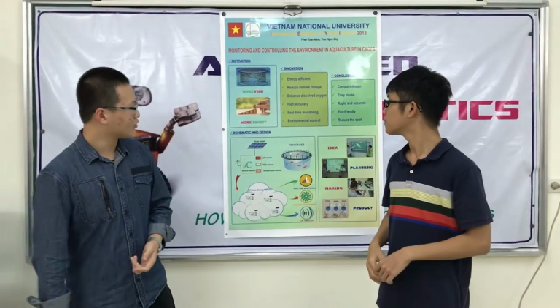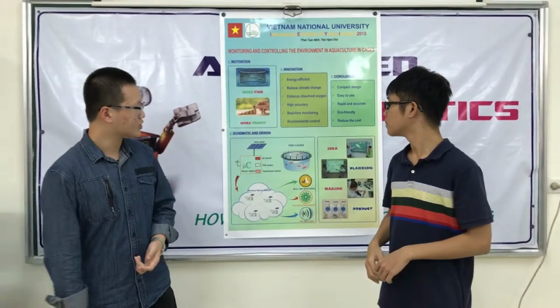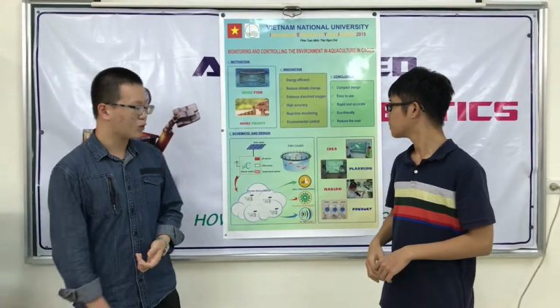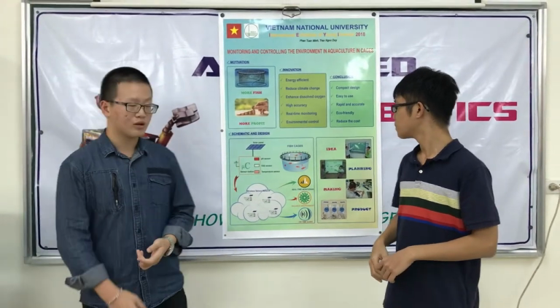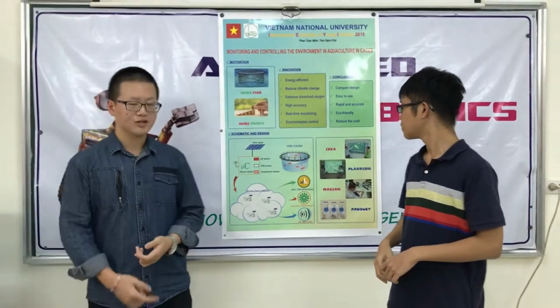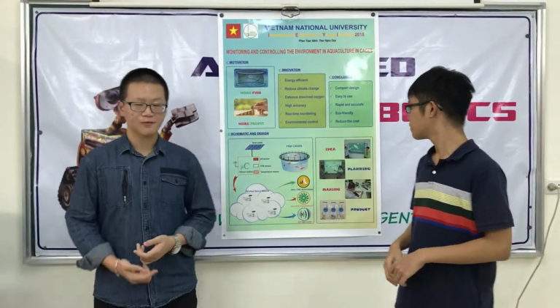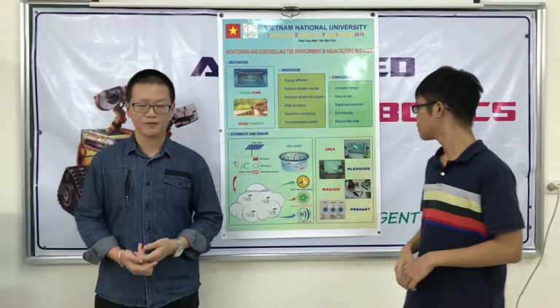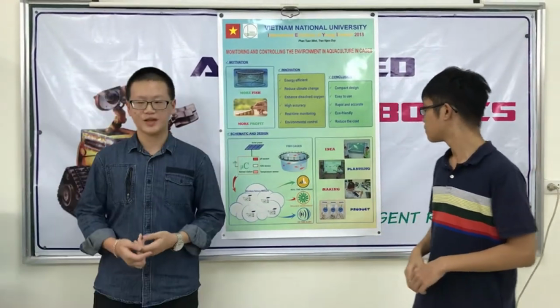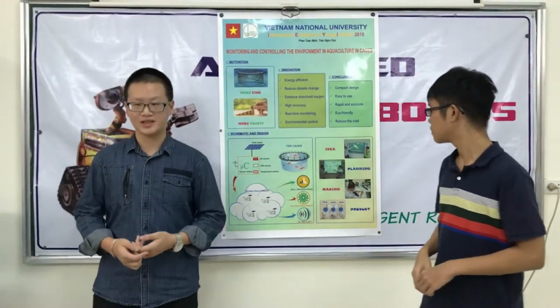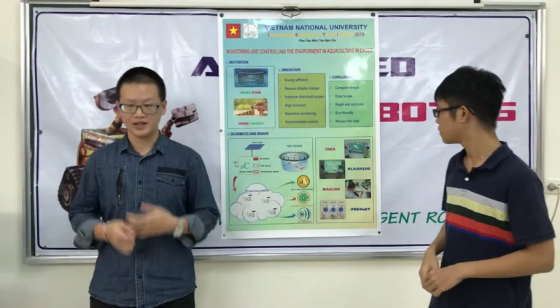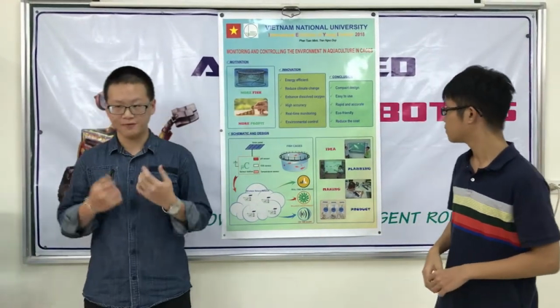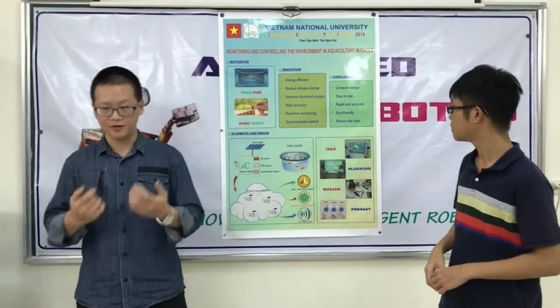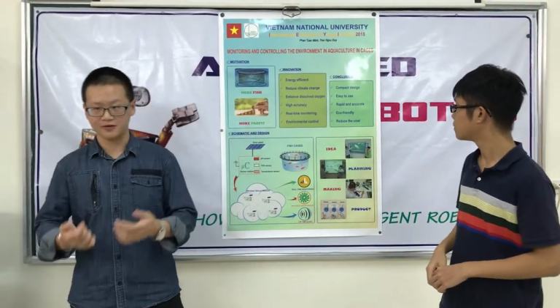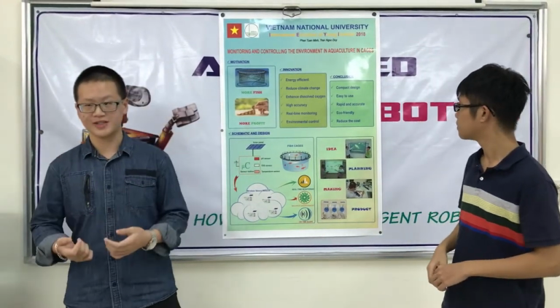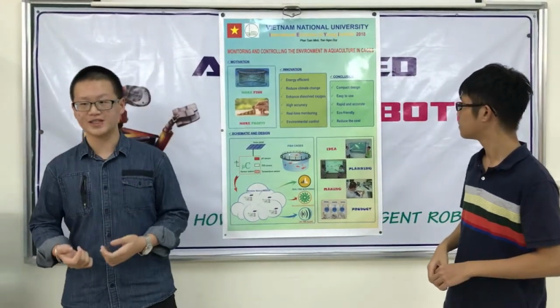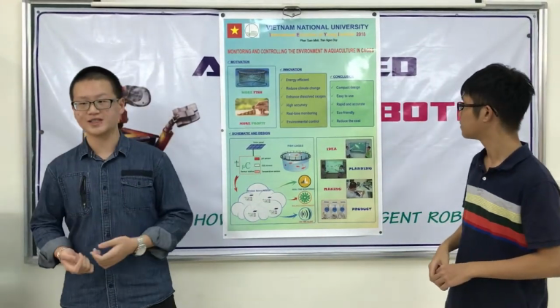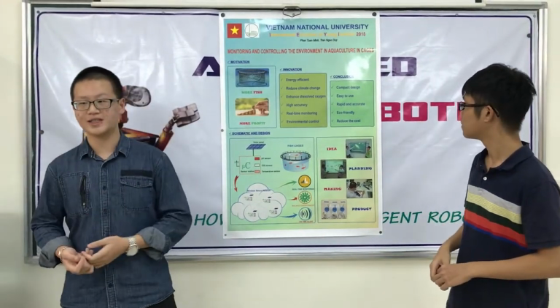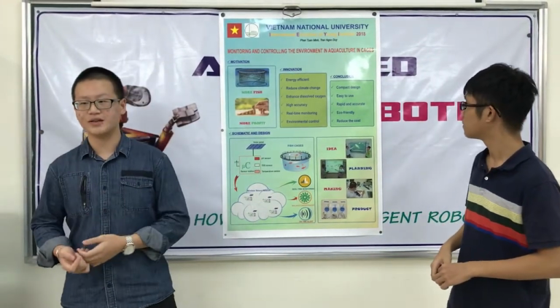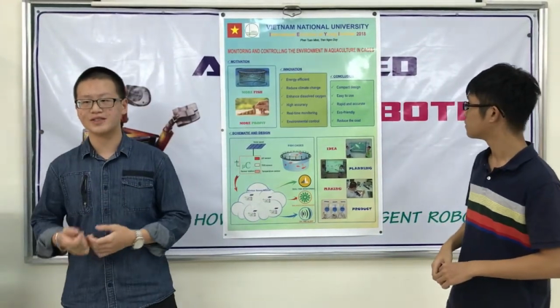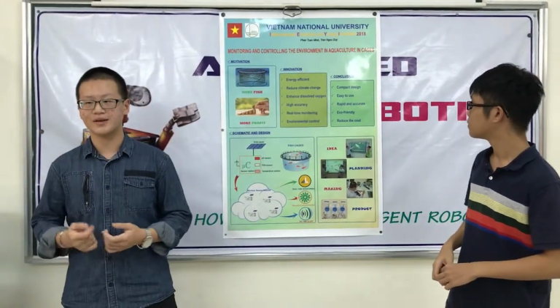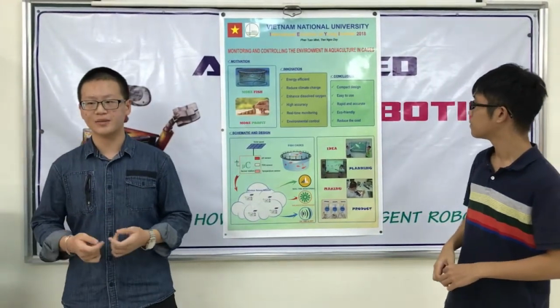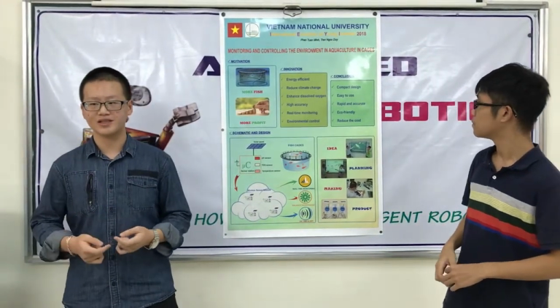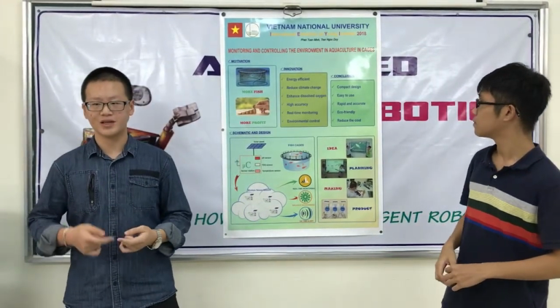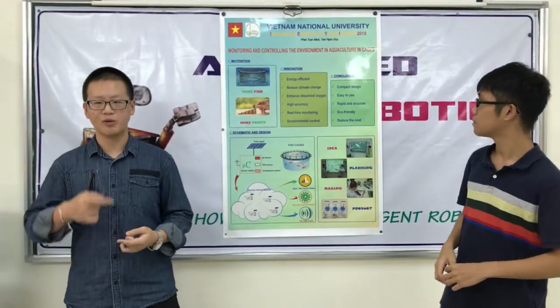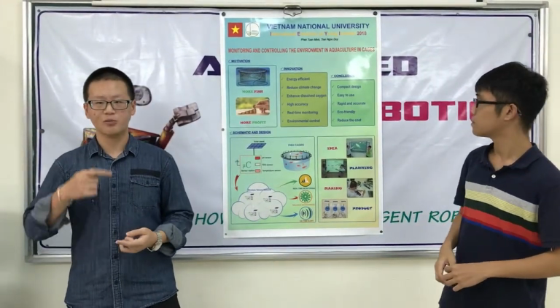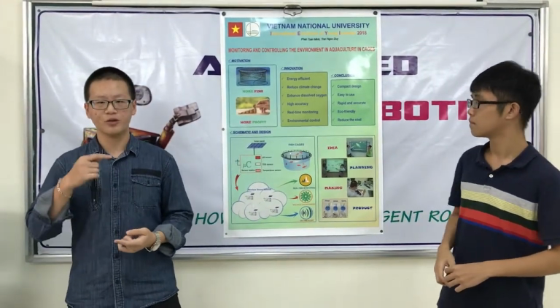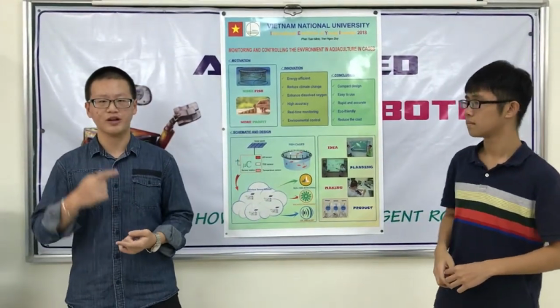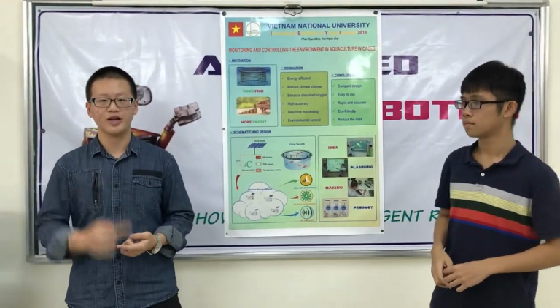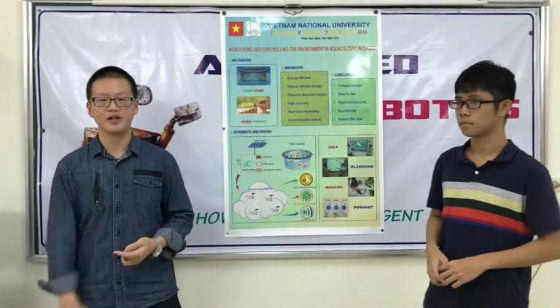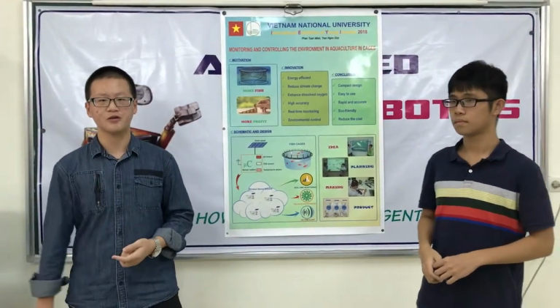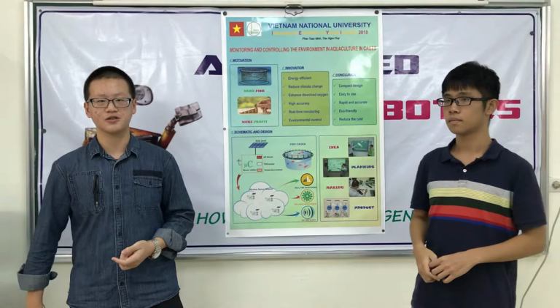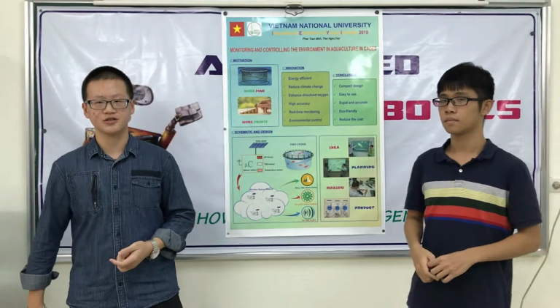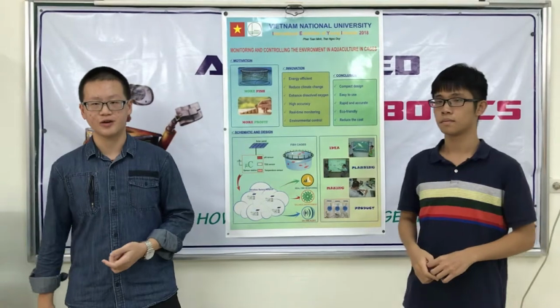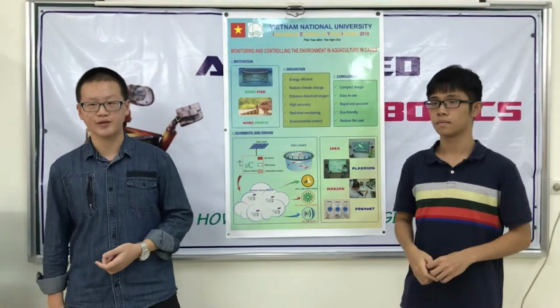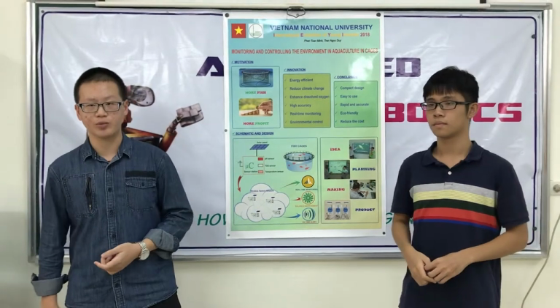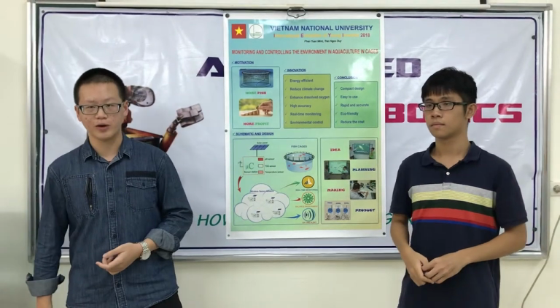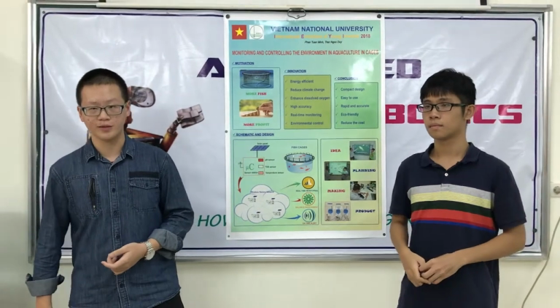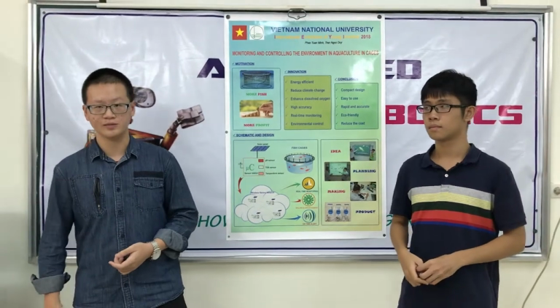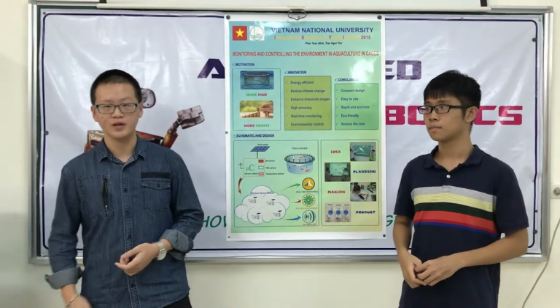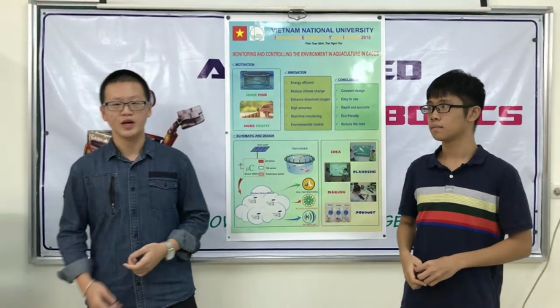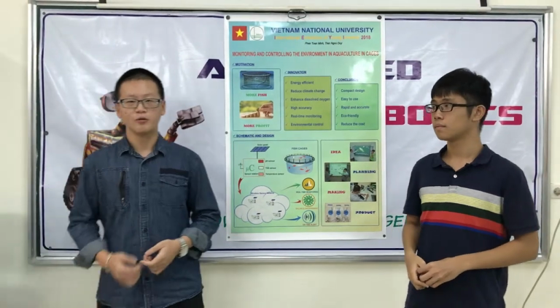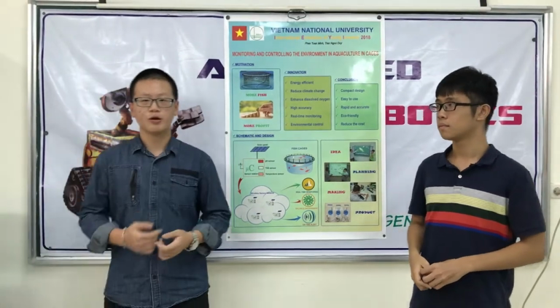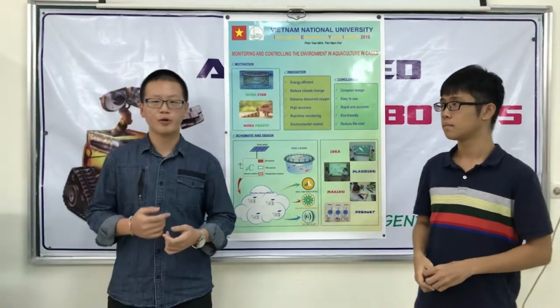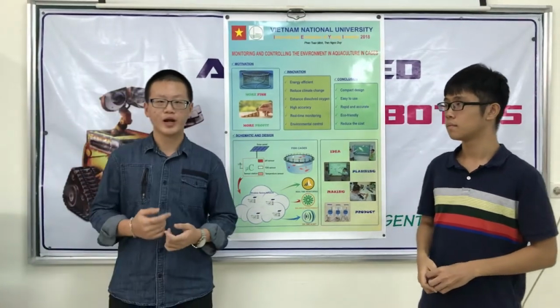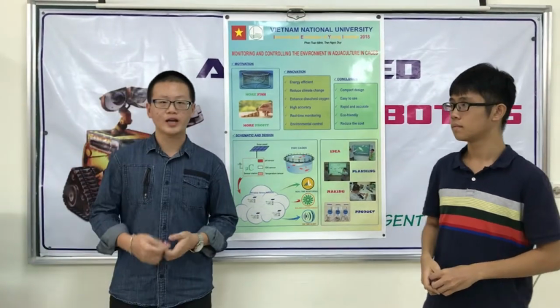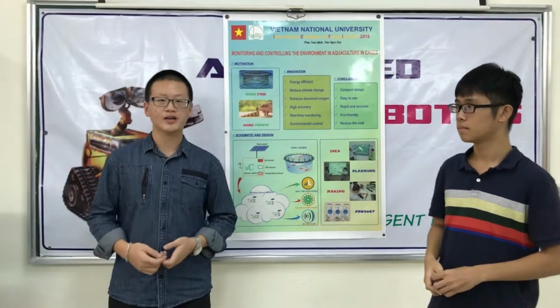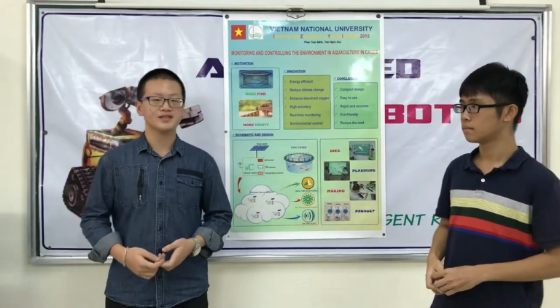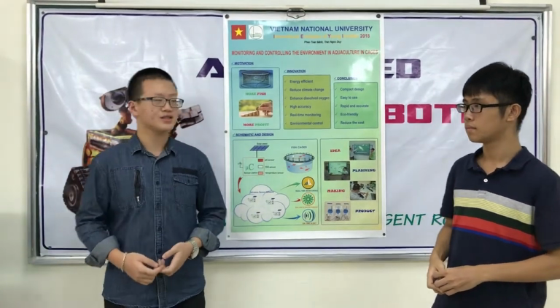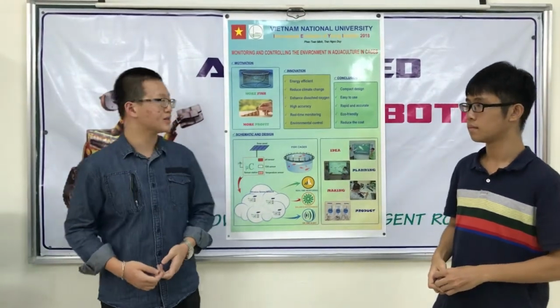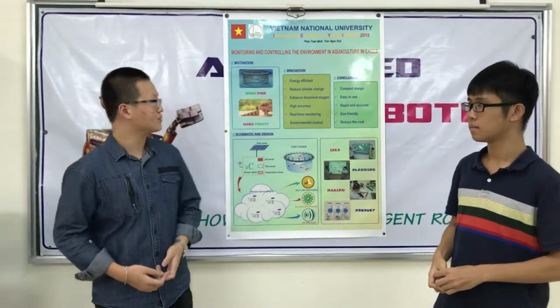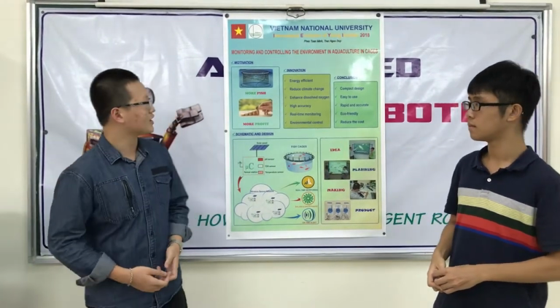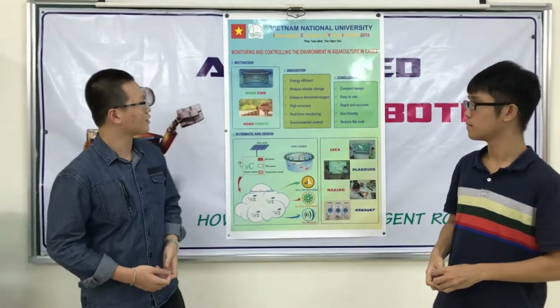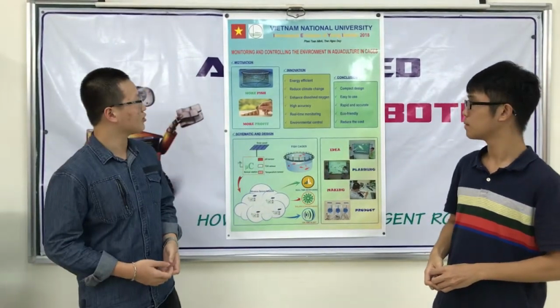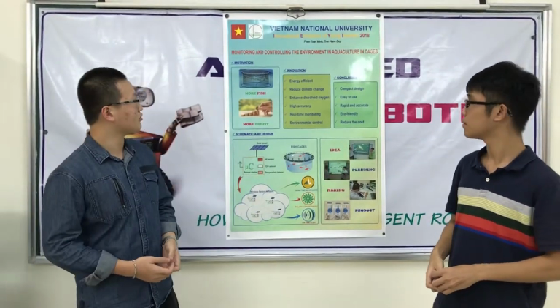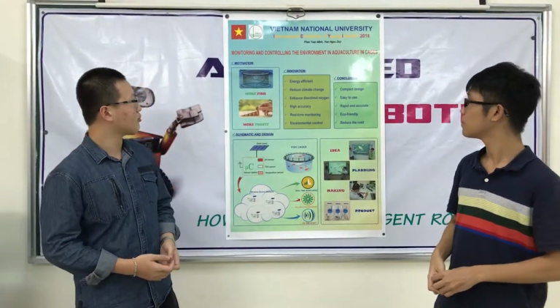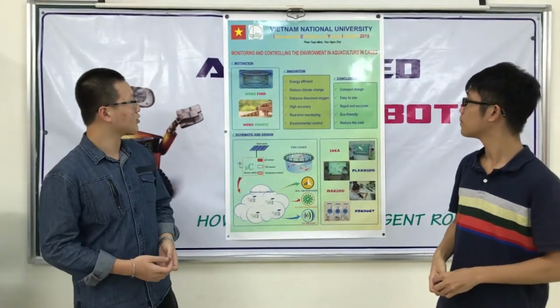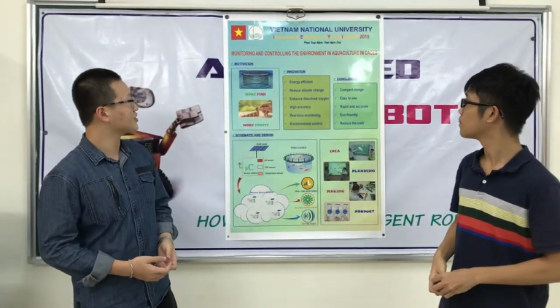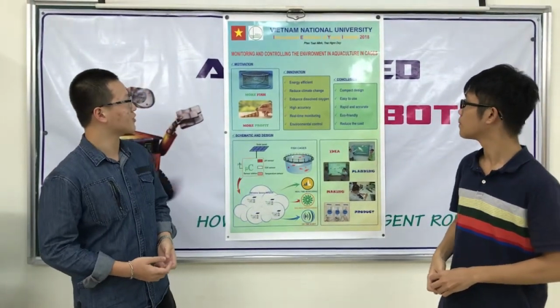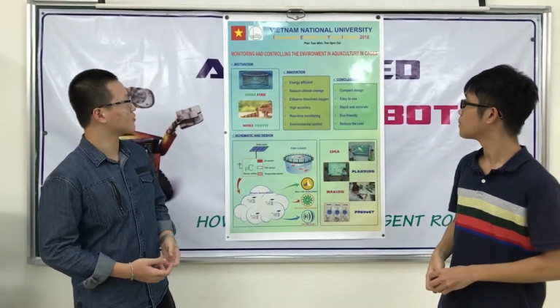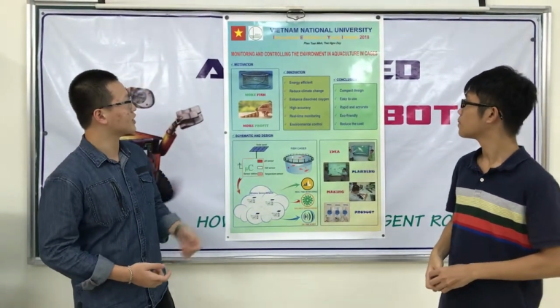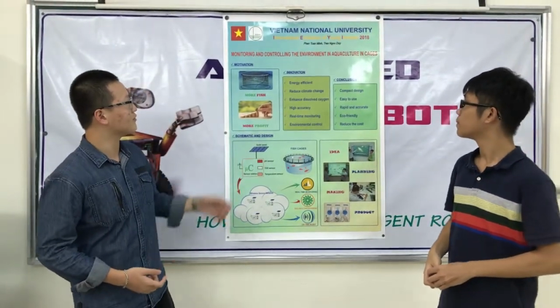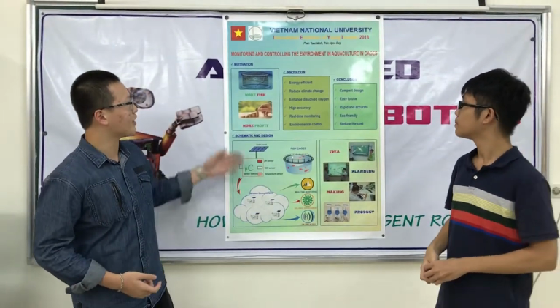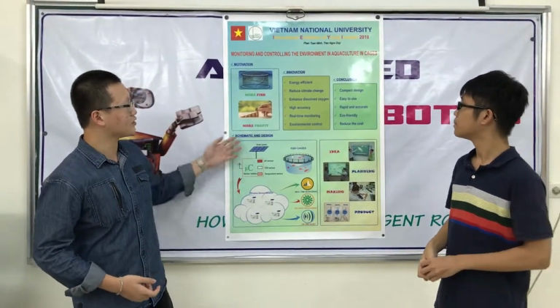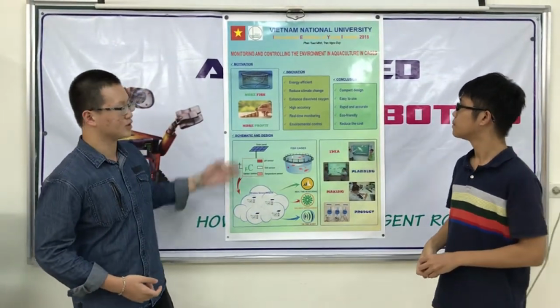Sprung from these difficulties, our team has come up with an idea to solve the problem. We created a system that can monitor the environment.